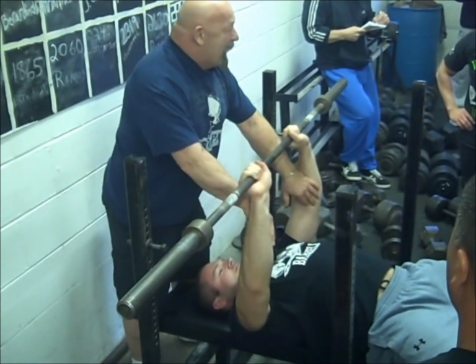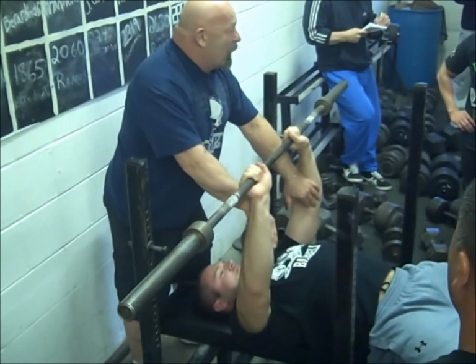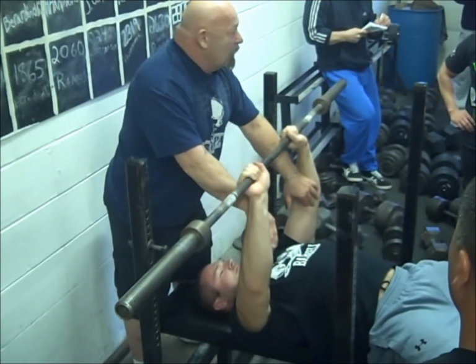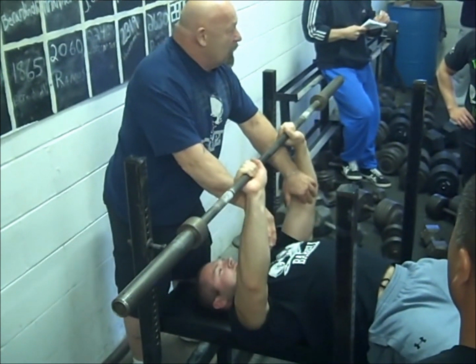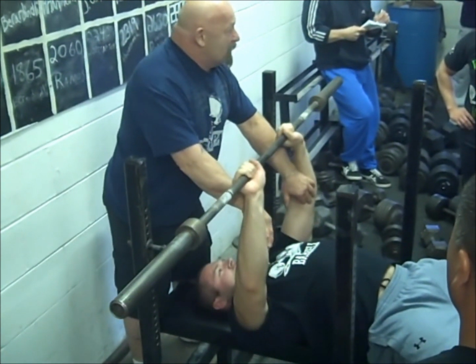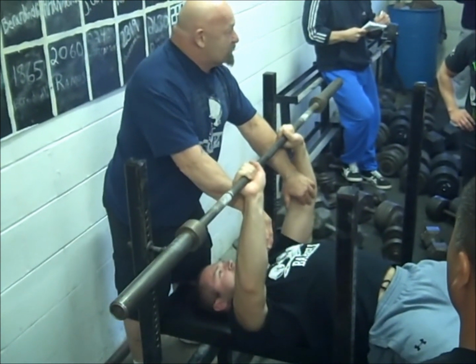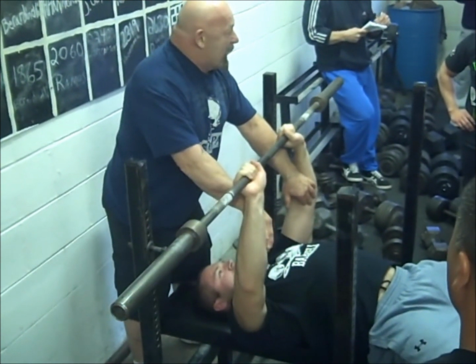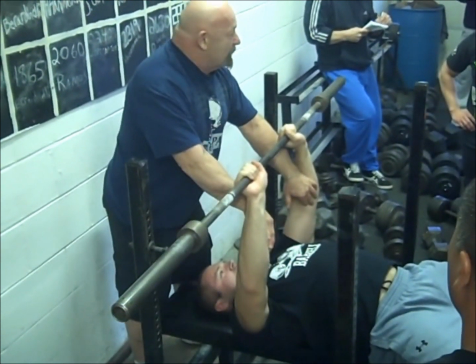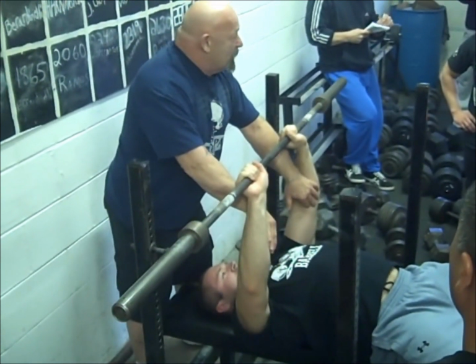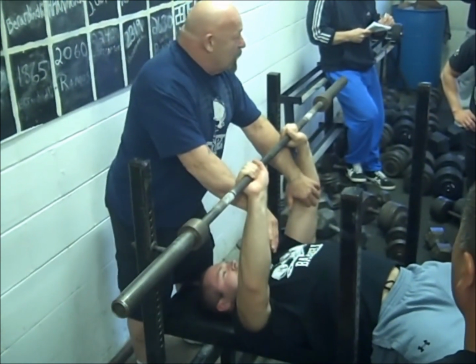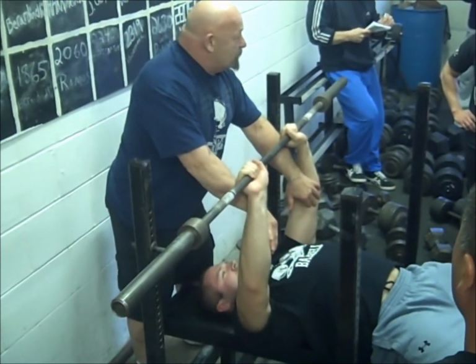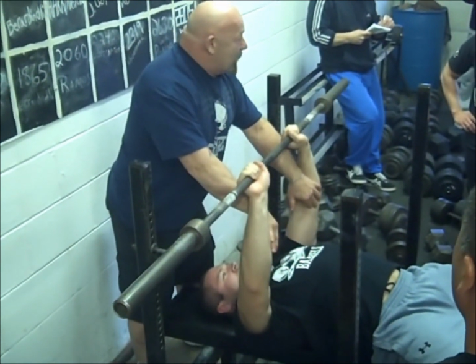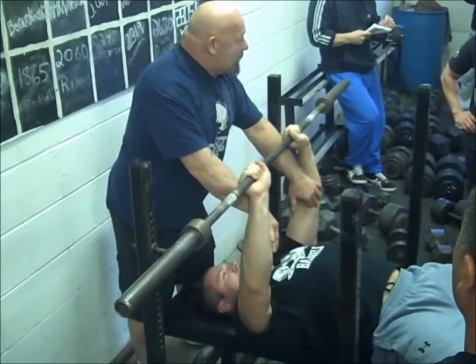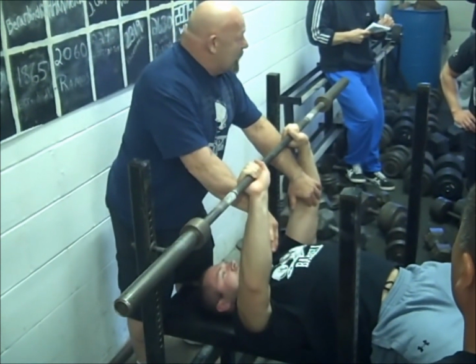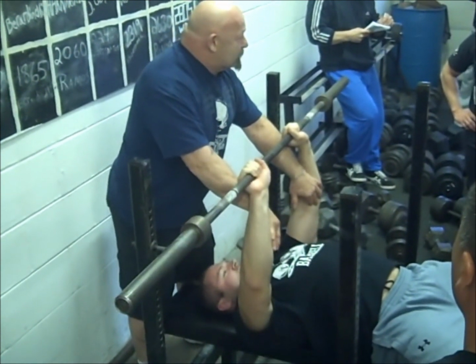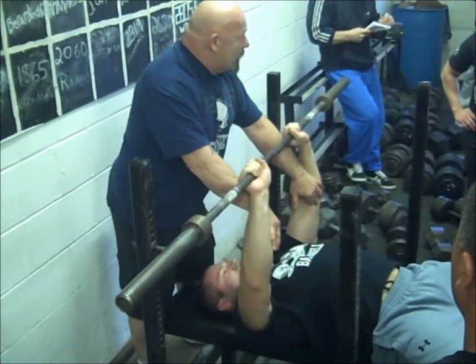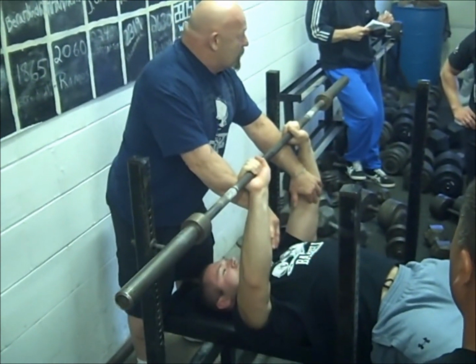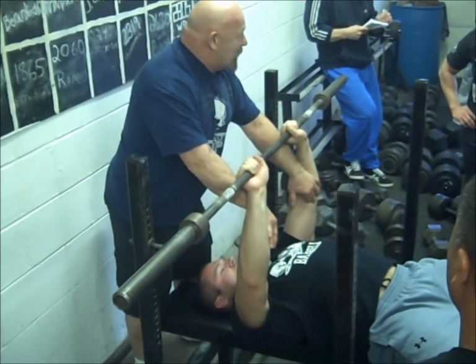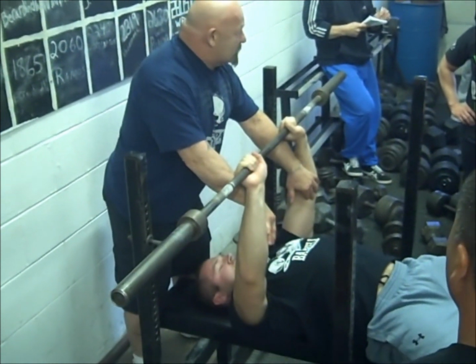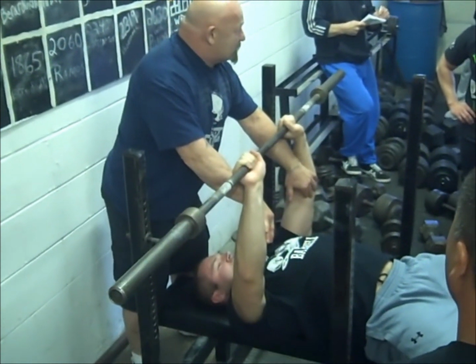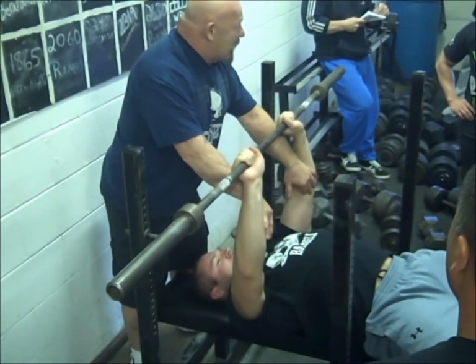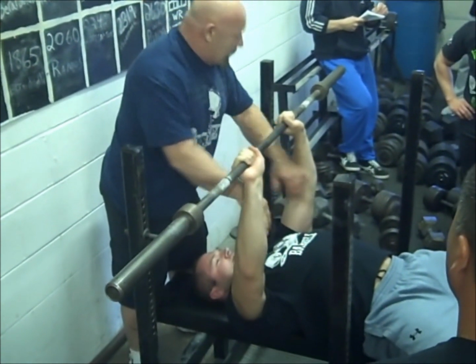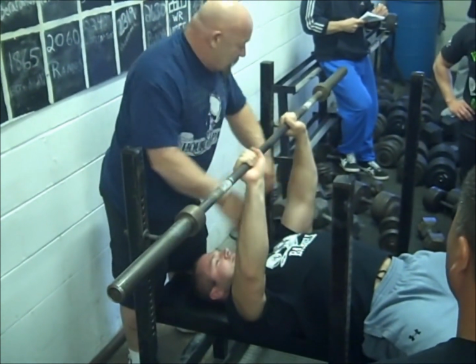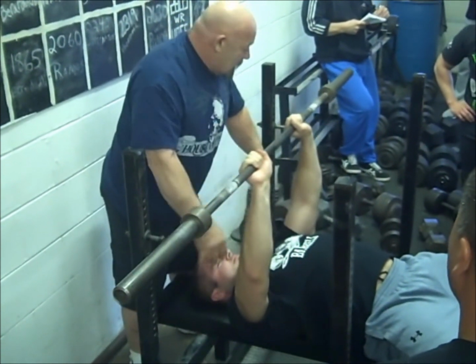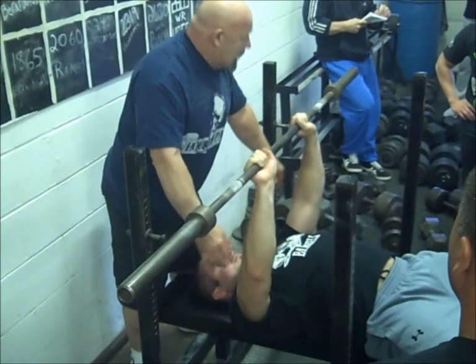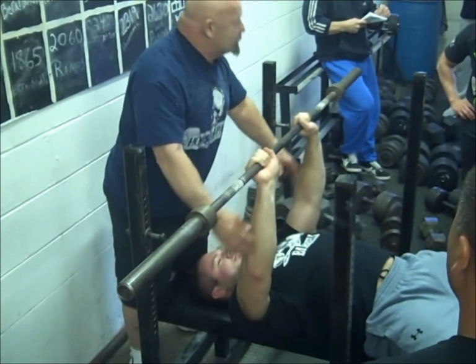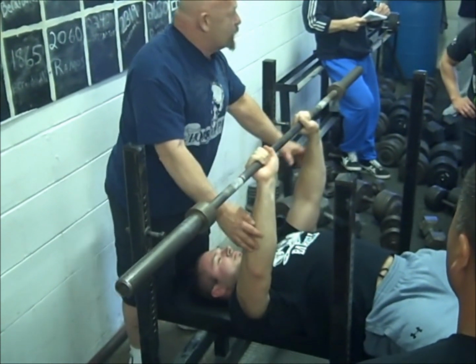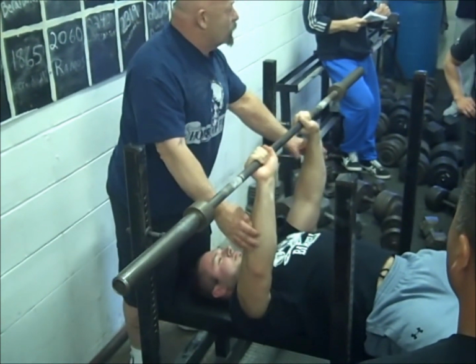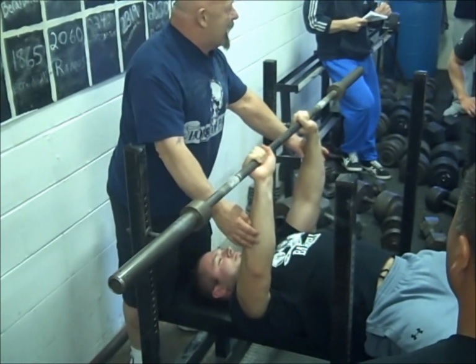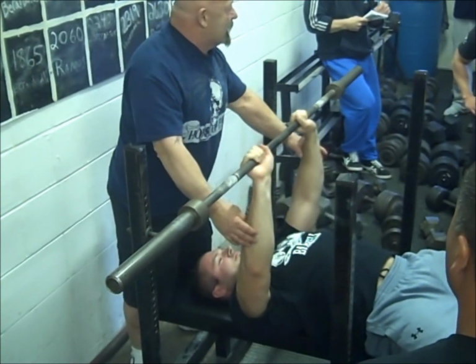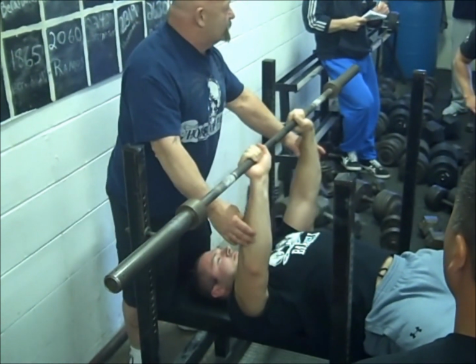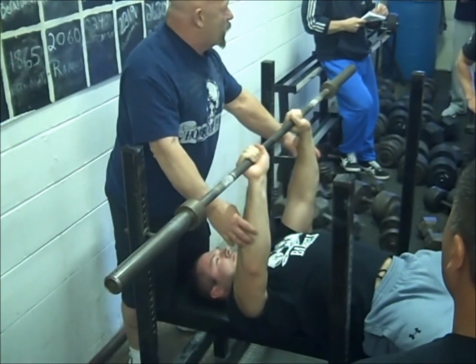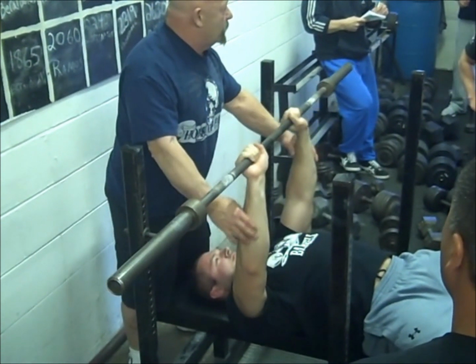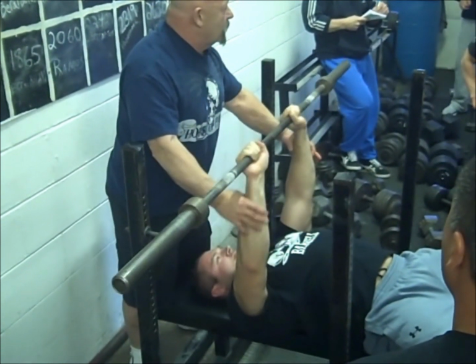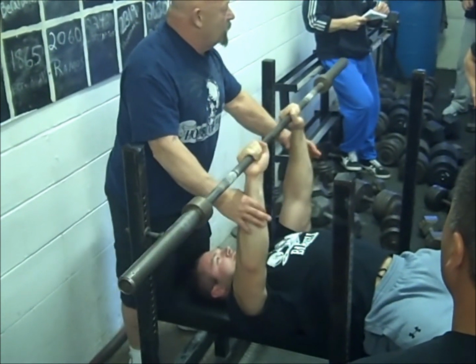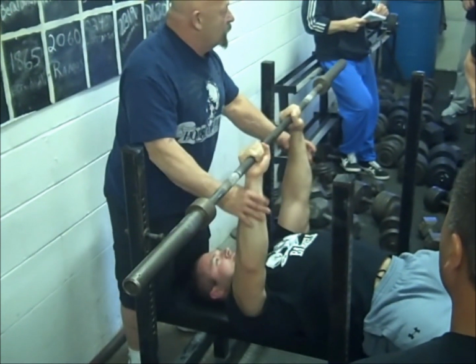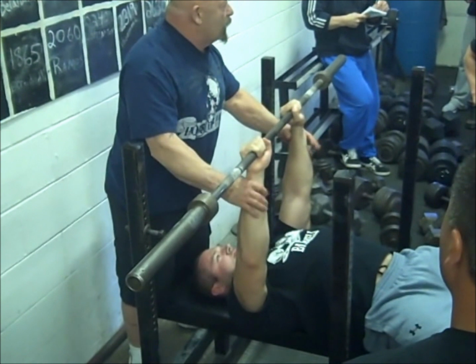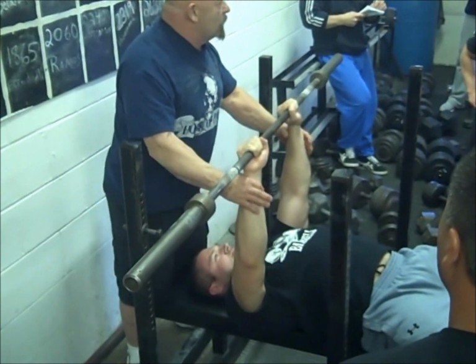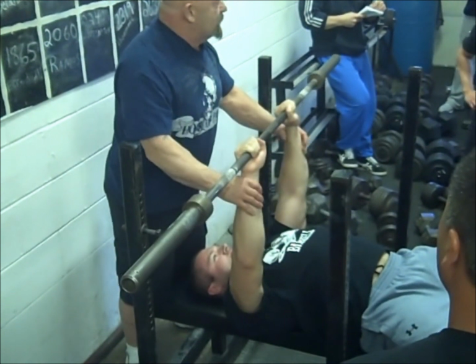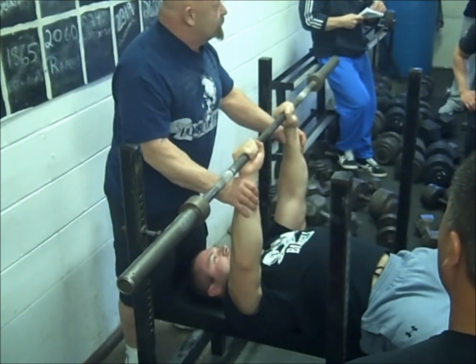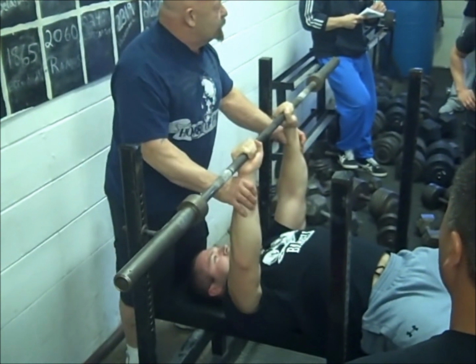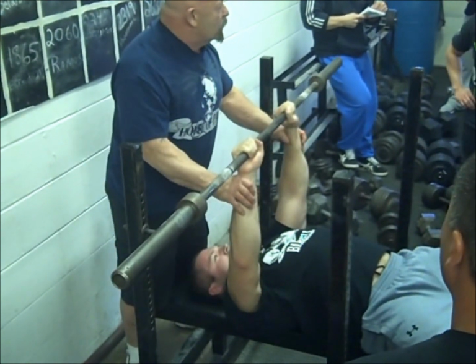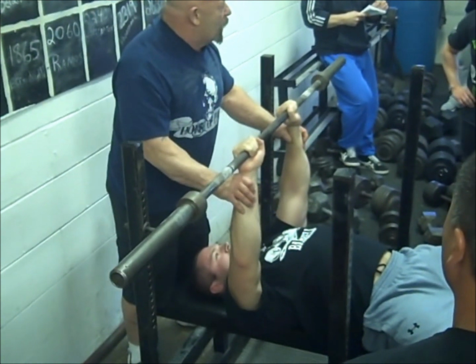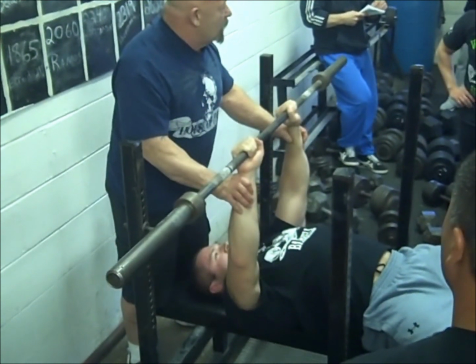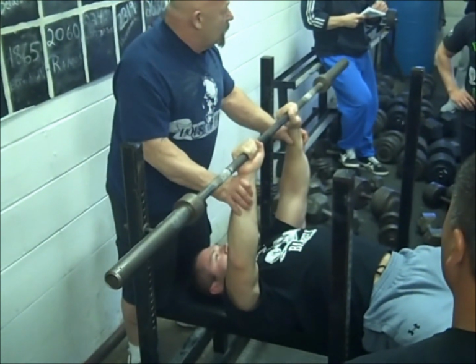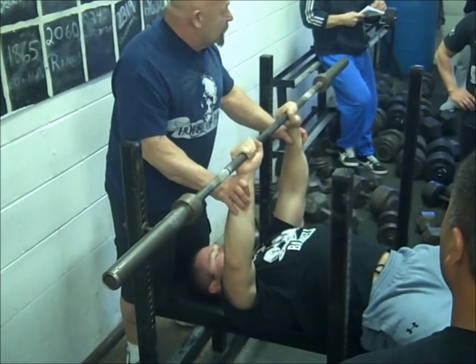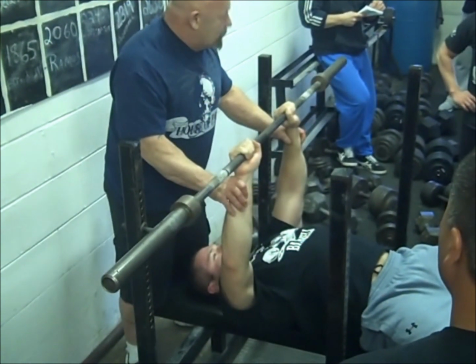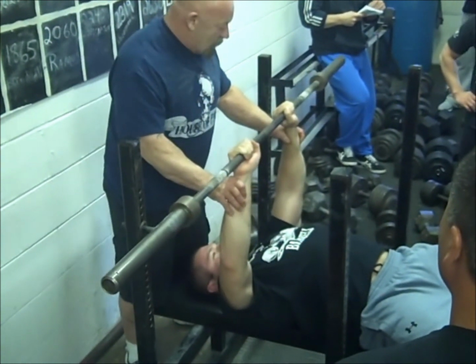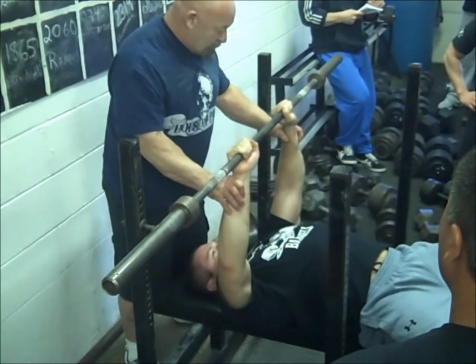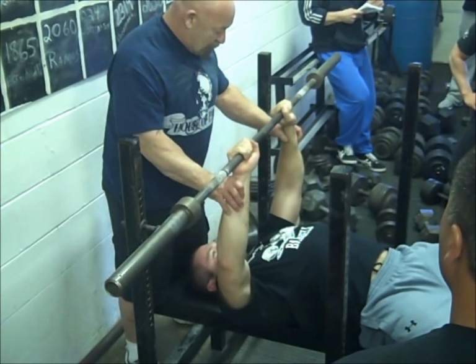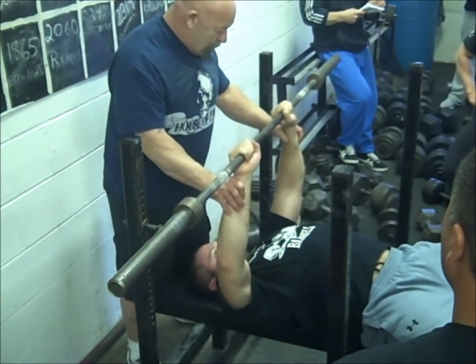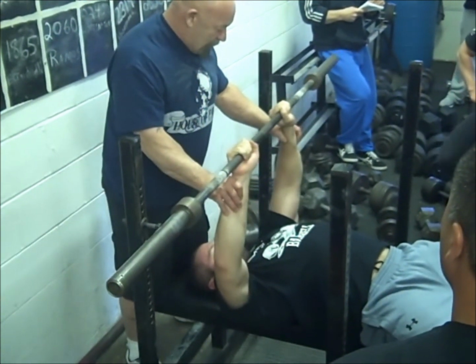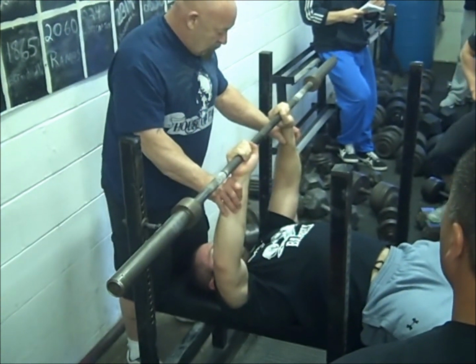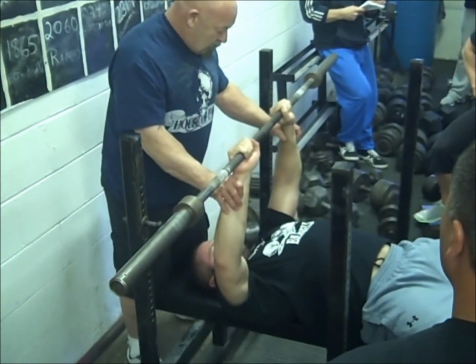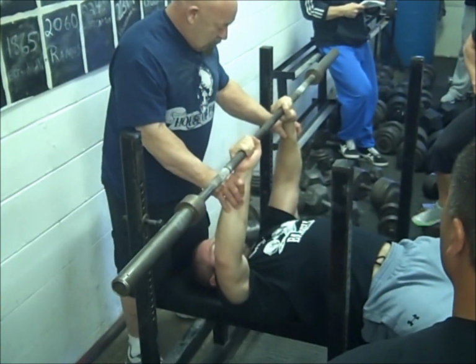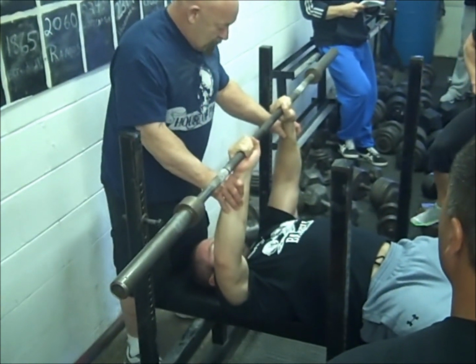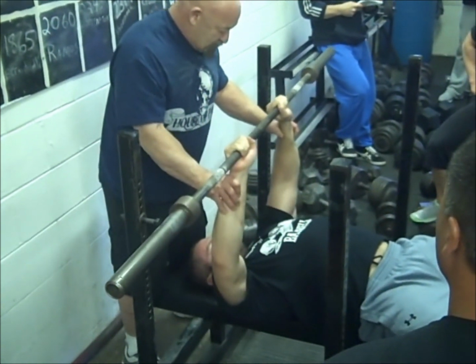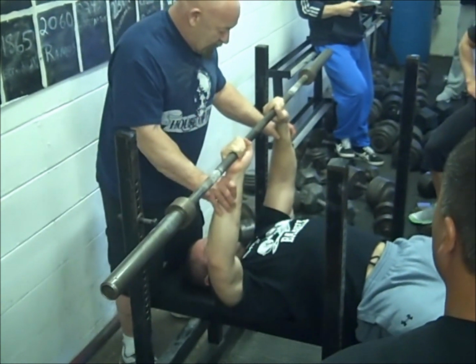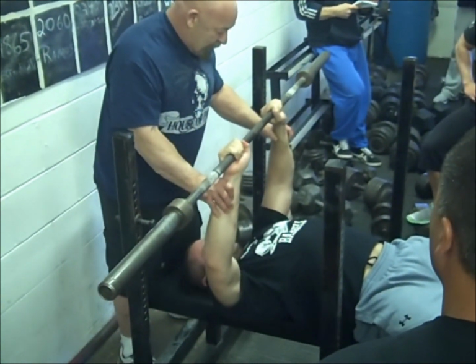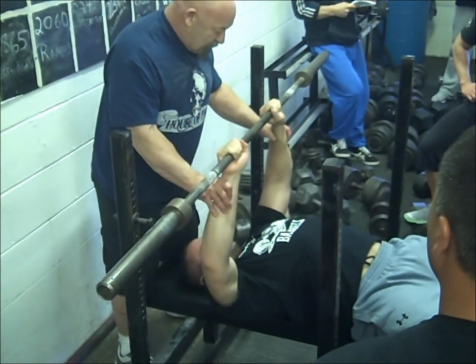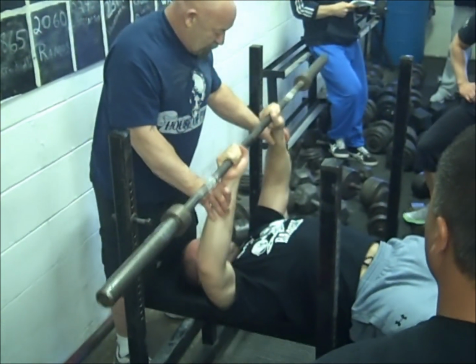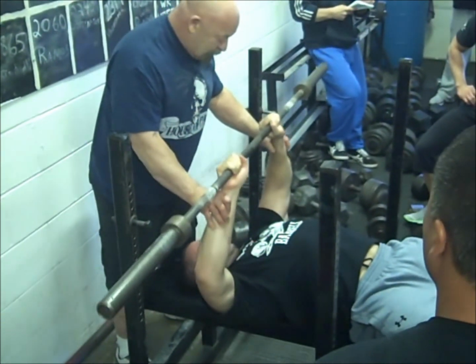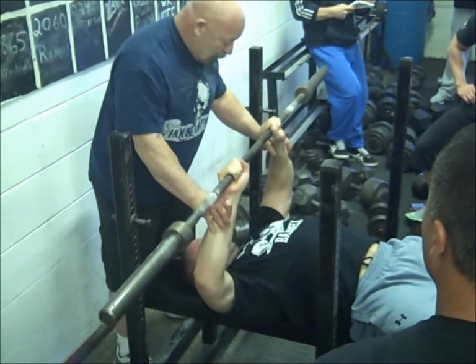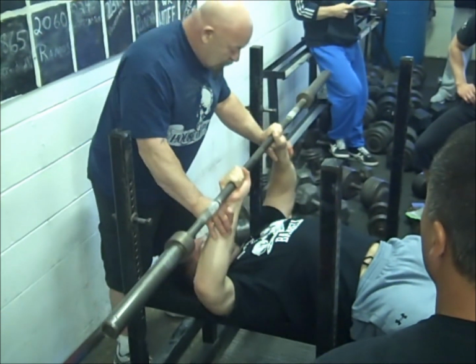By taking his elbows out to the side, he has no leg drive on the ball — his arms have to do it all. Keep your elbows all the way up, straight down in your throat.